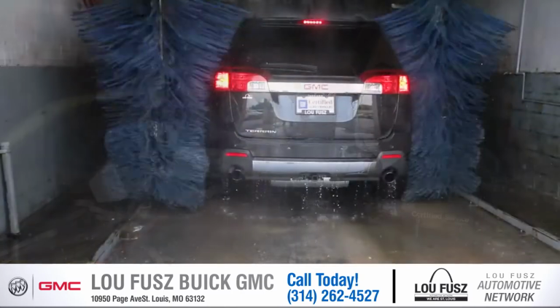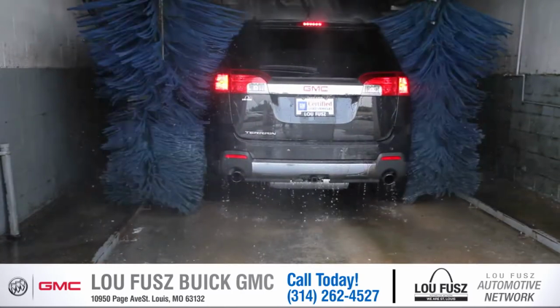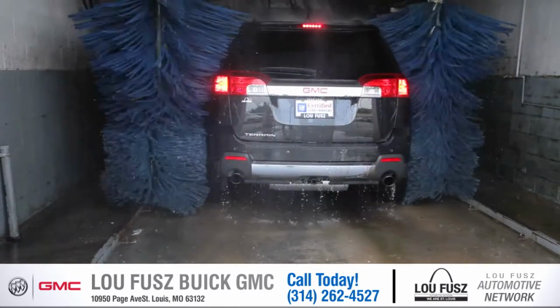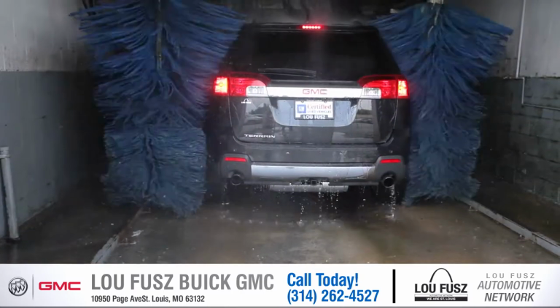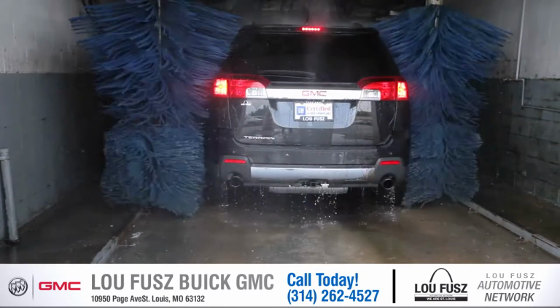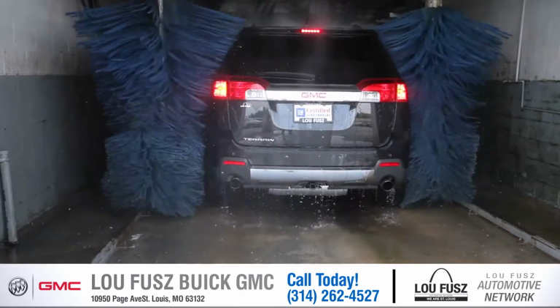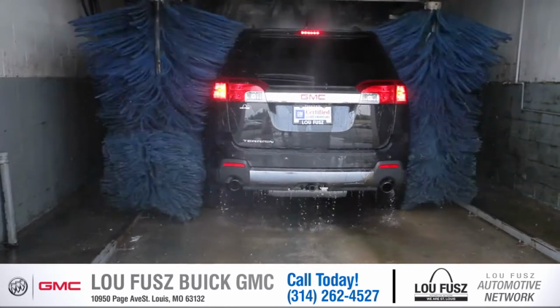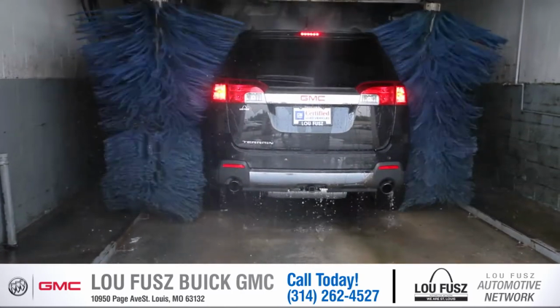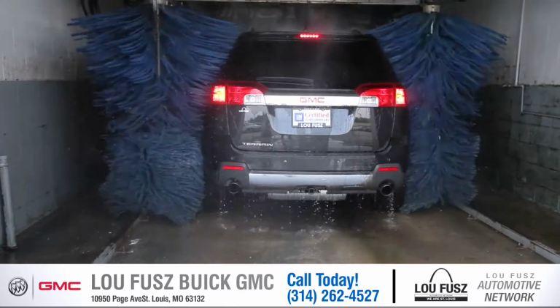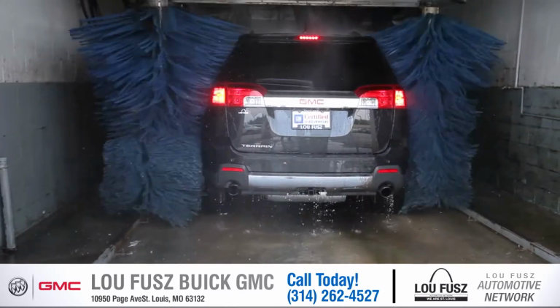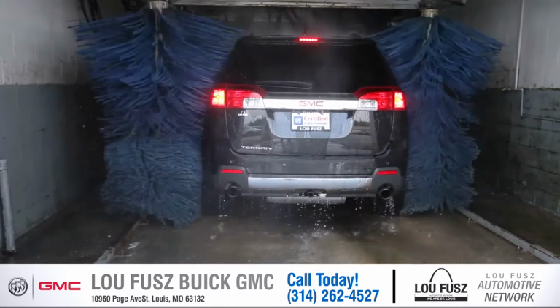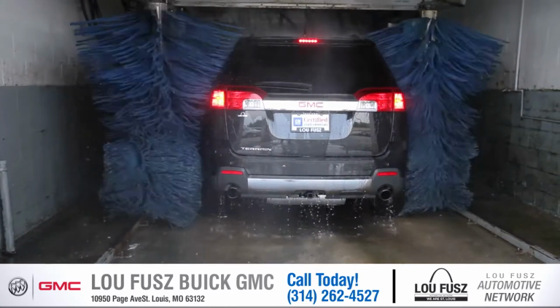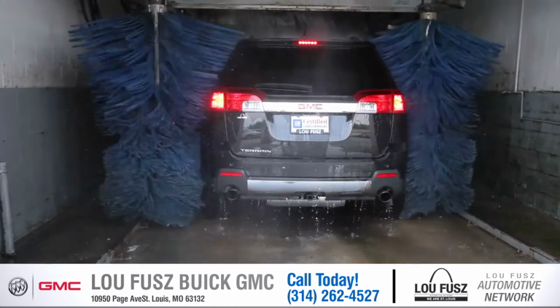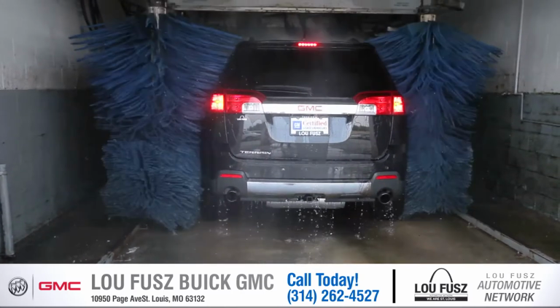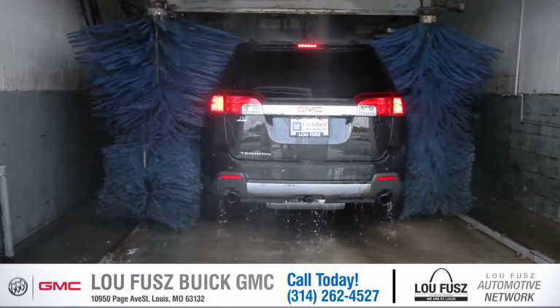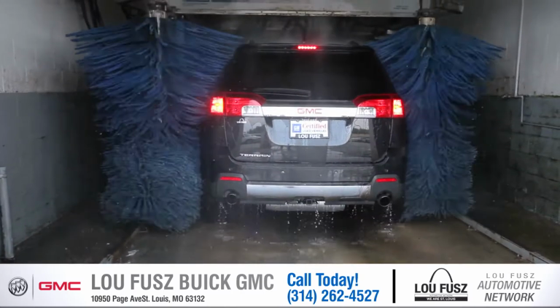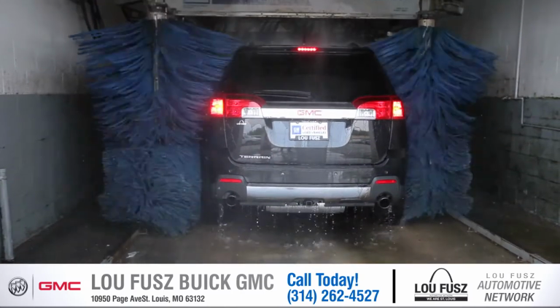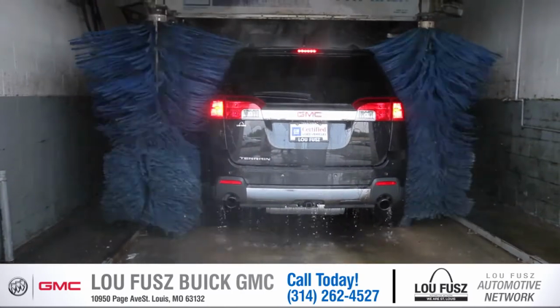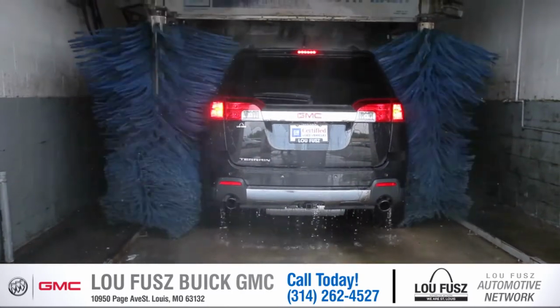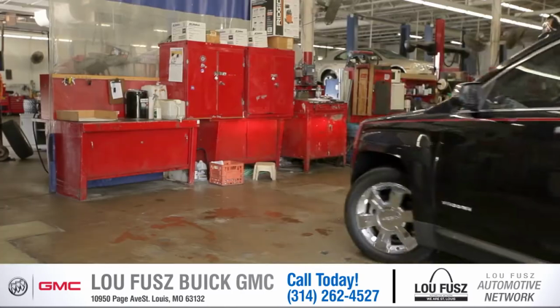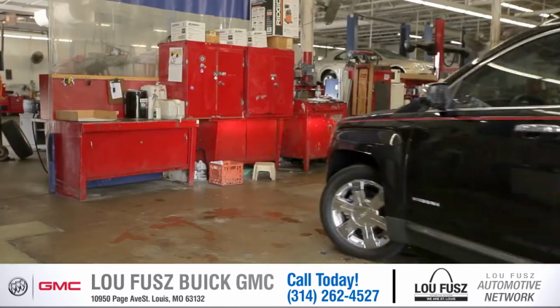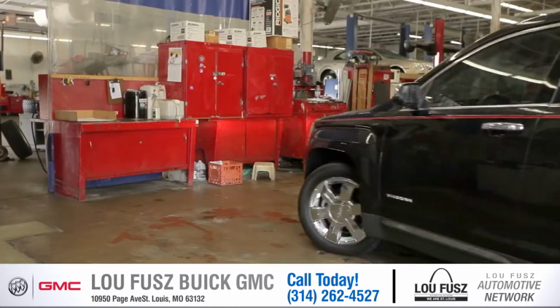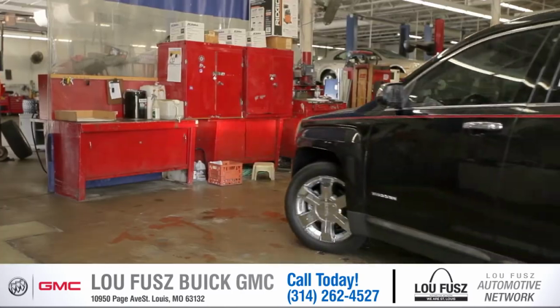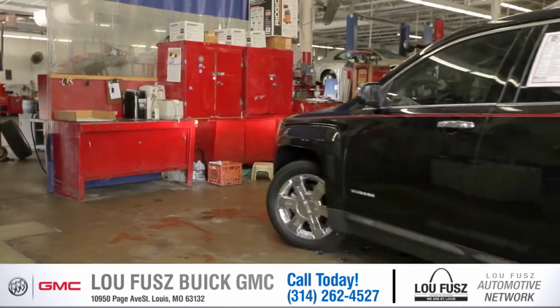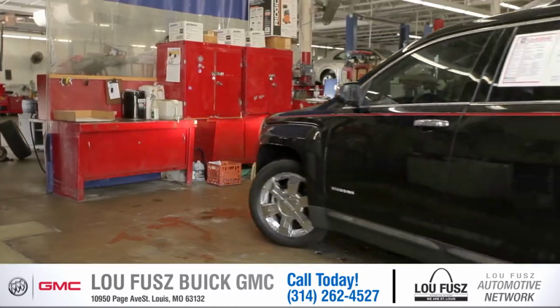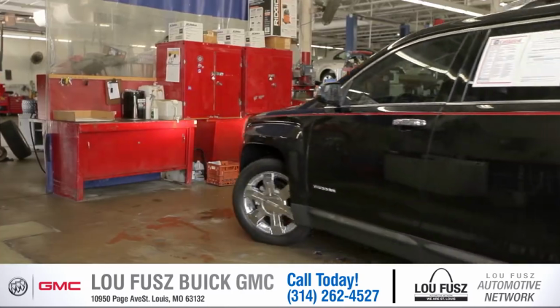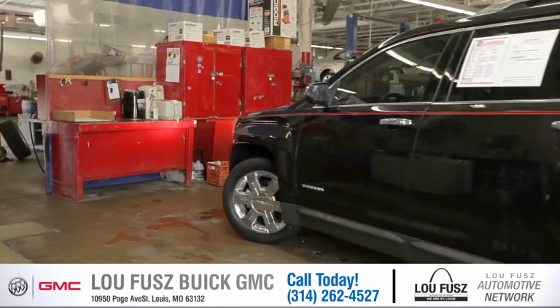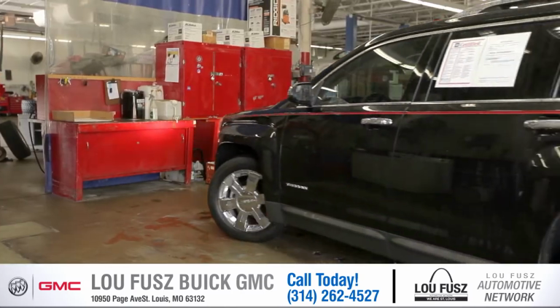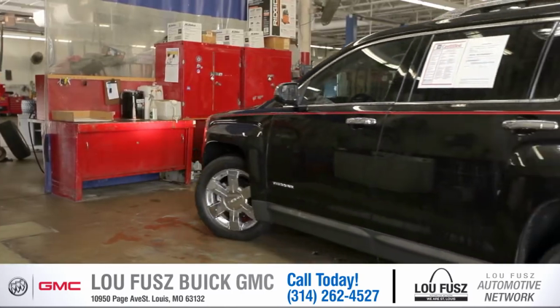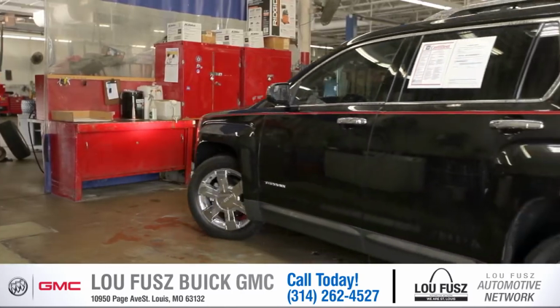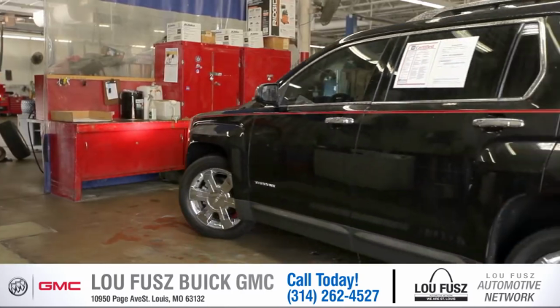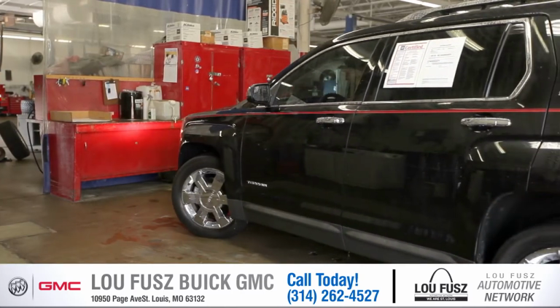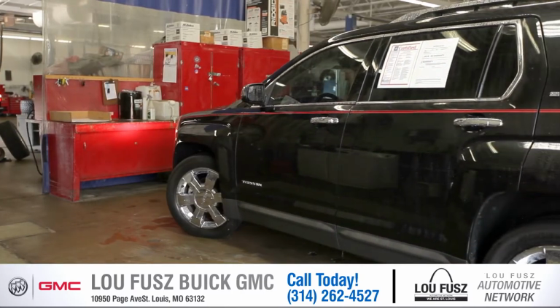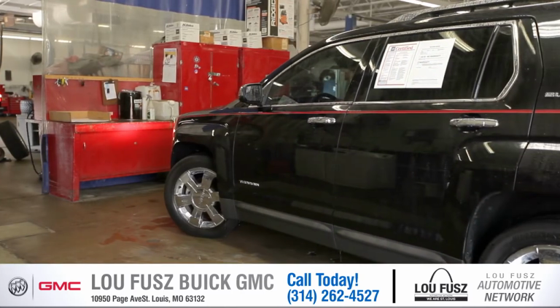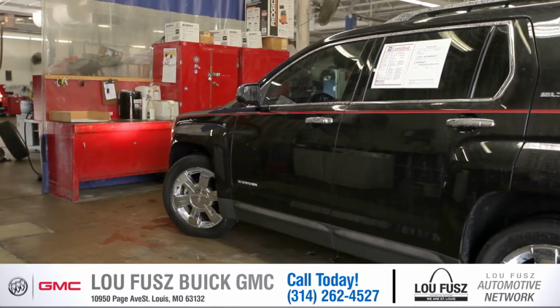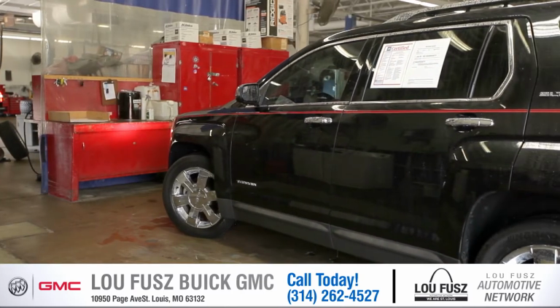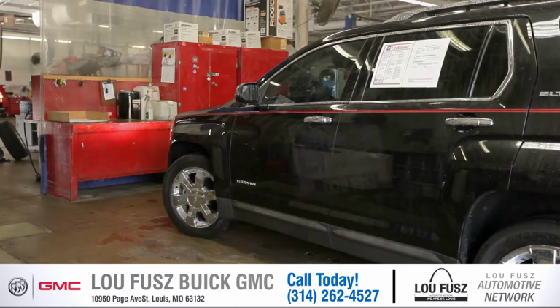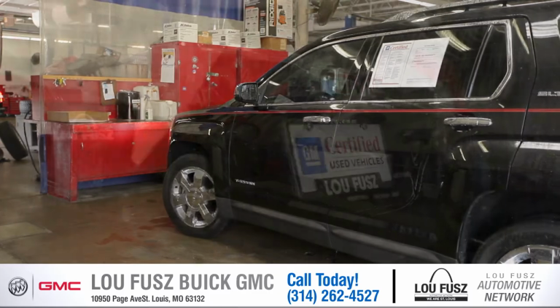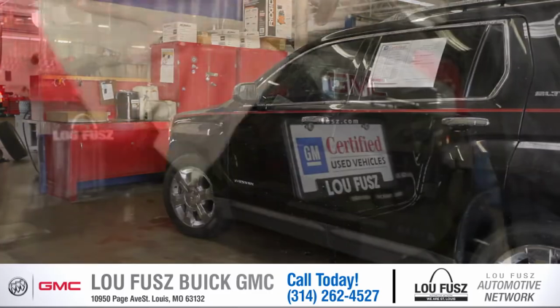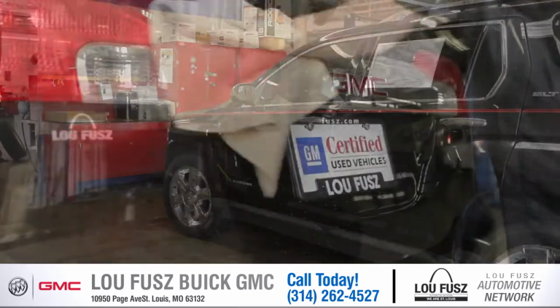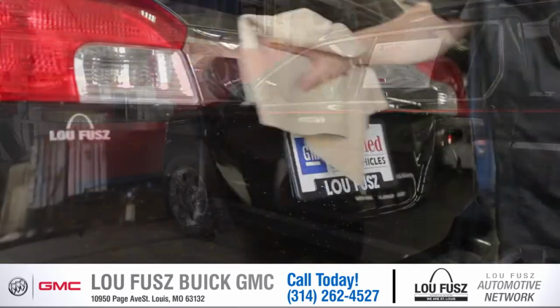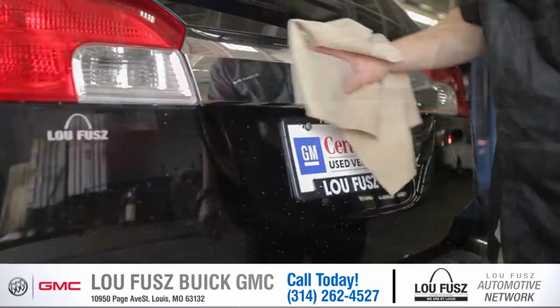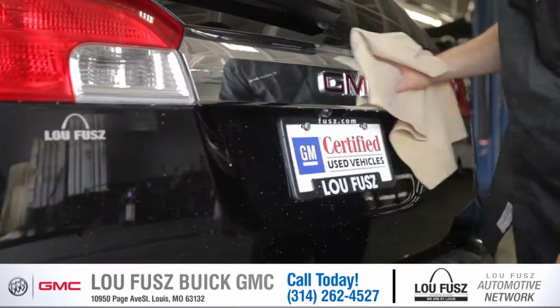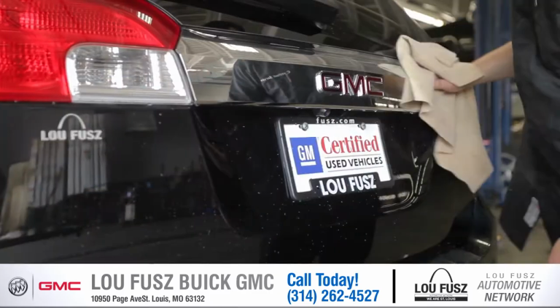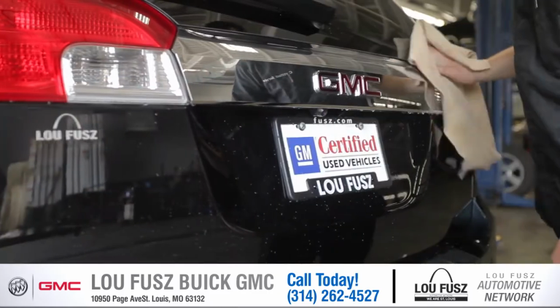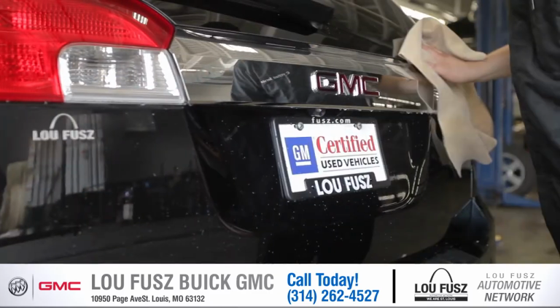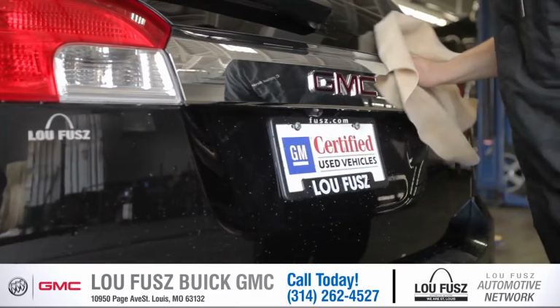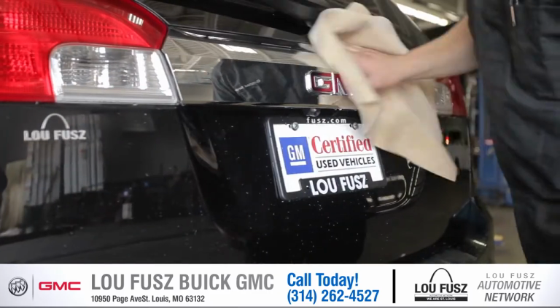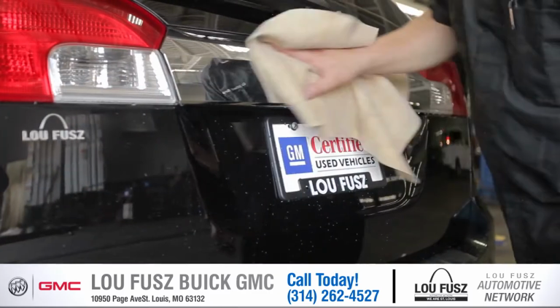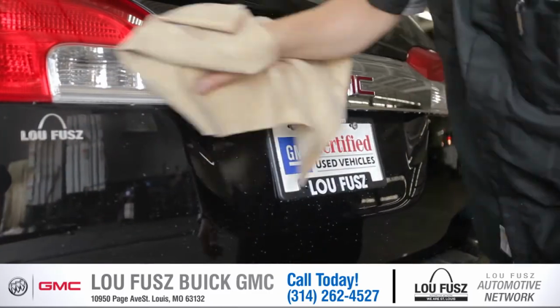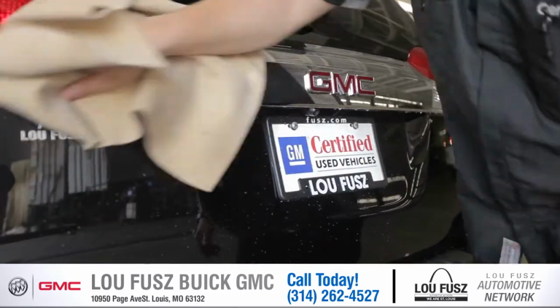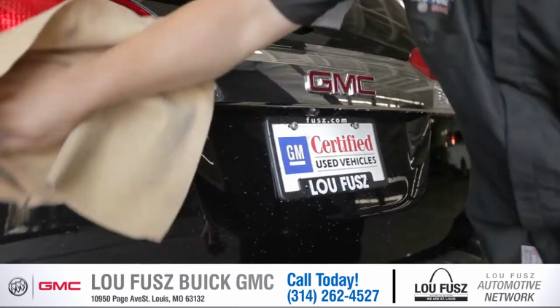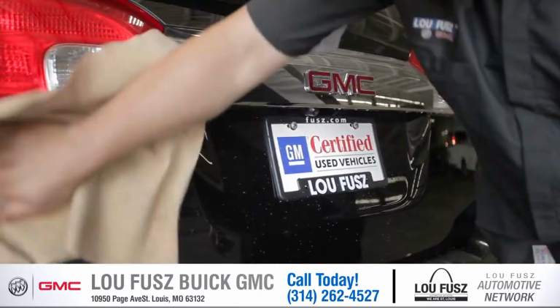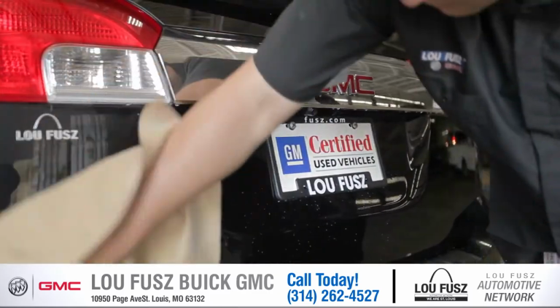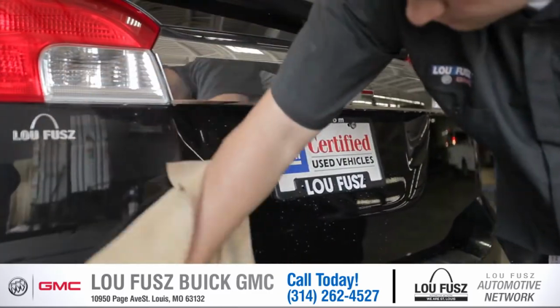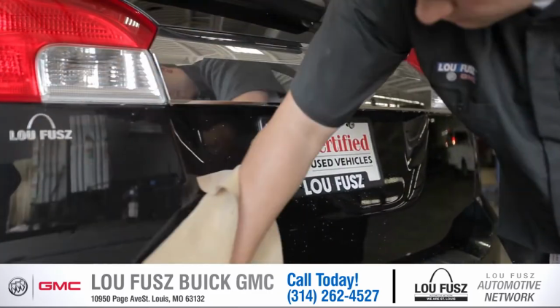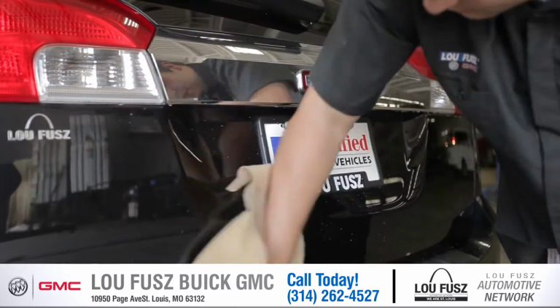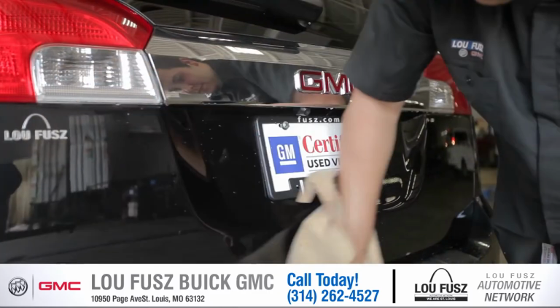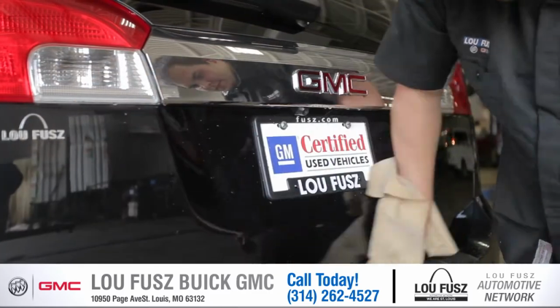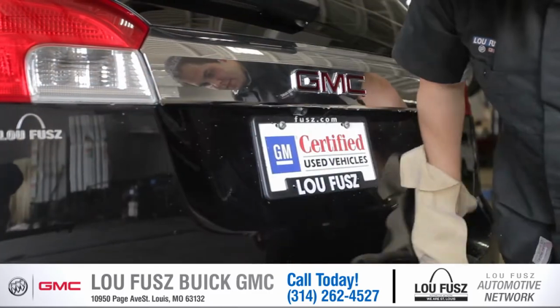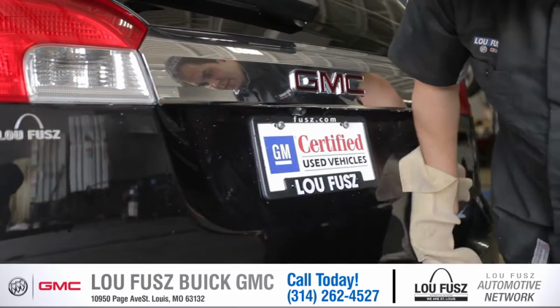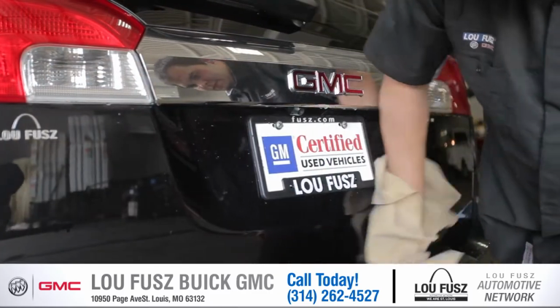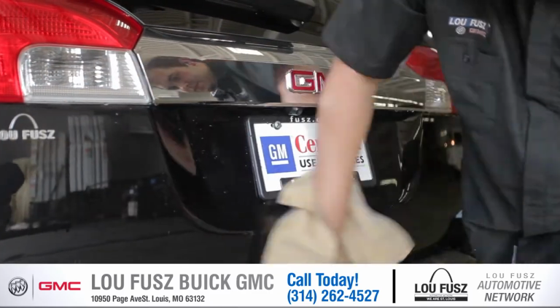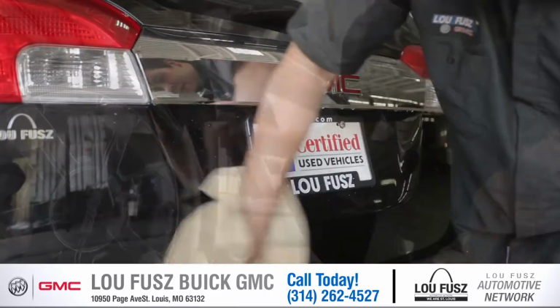First off, we take a car and we run it through the wash, and then we'll pull it into our bay where we shammy it down to make sure there's no water spots or anything on it.